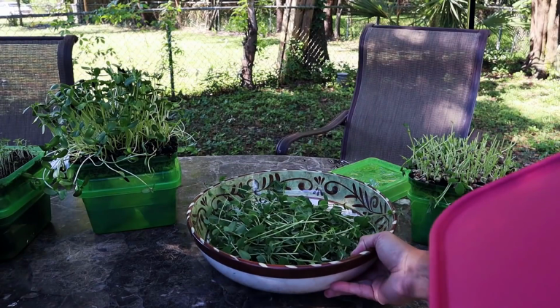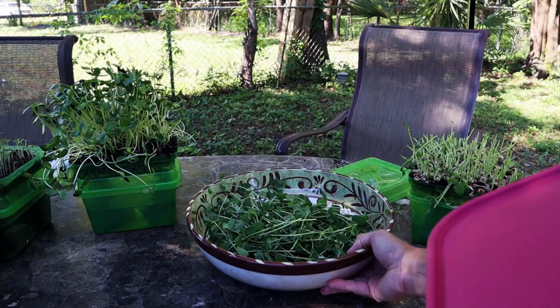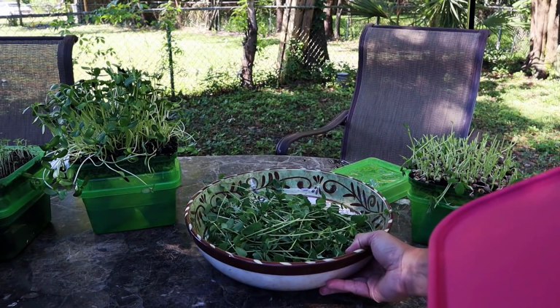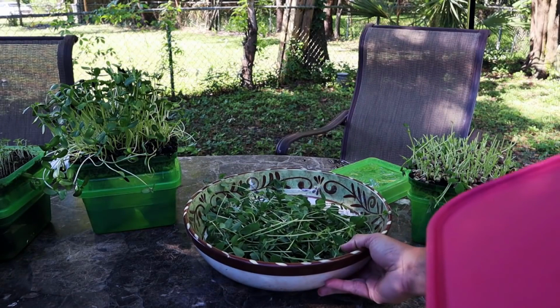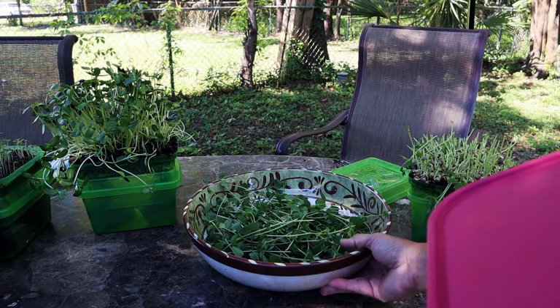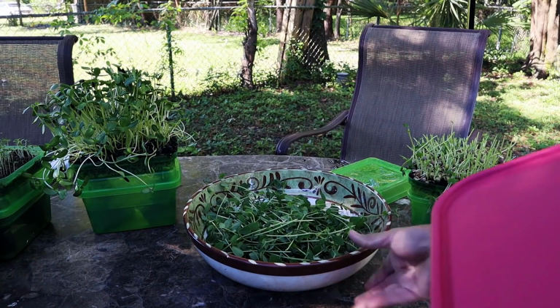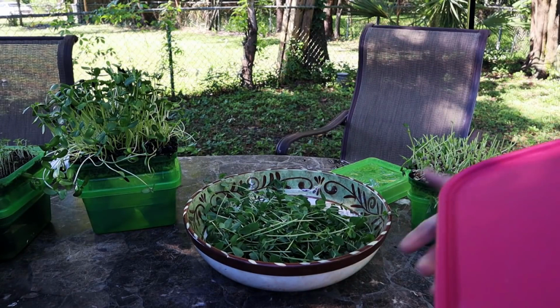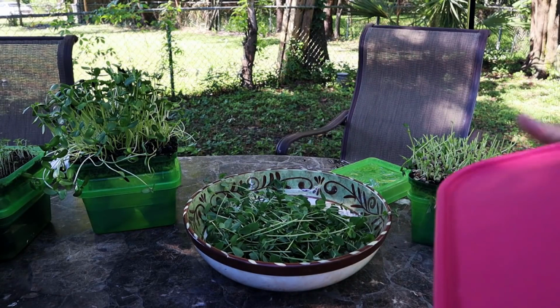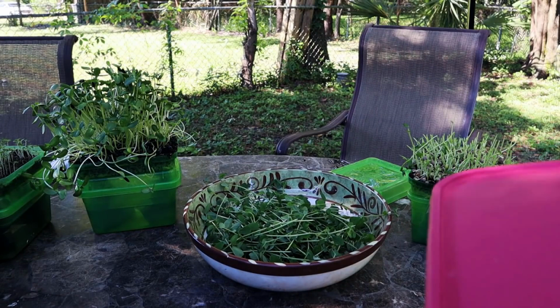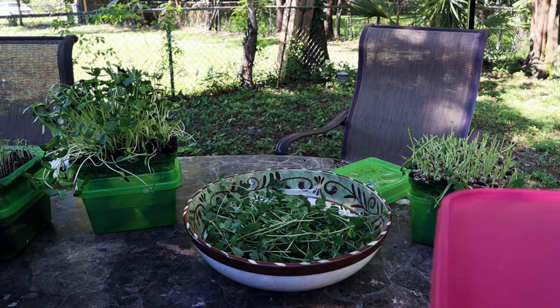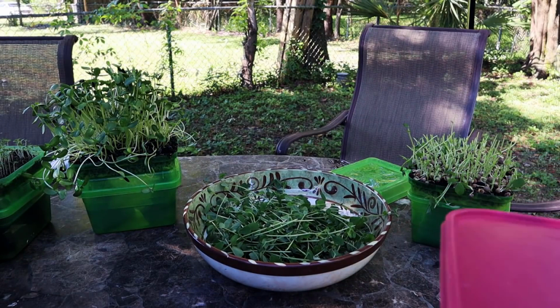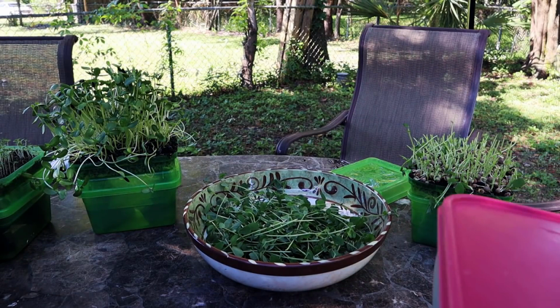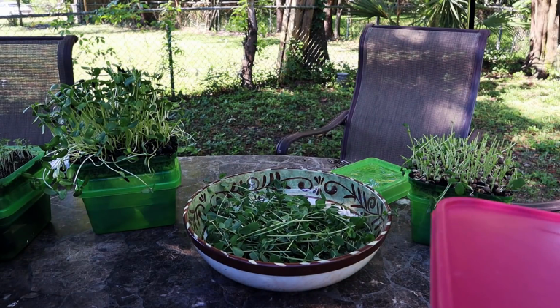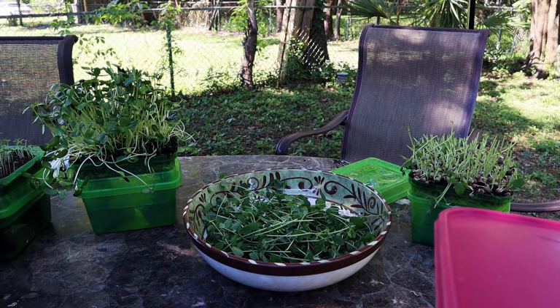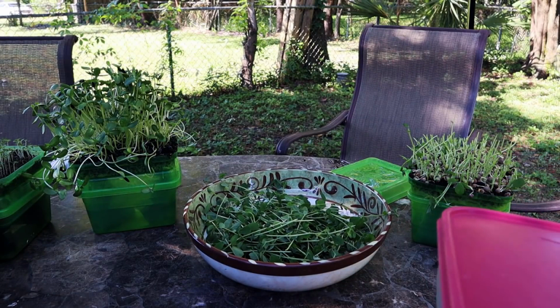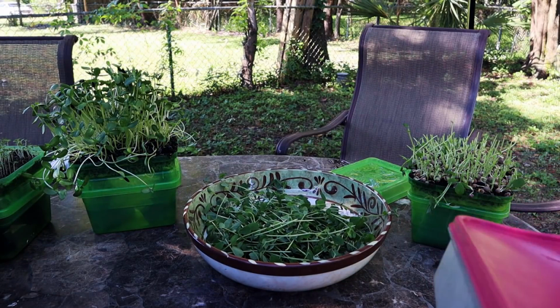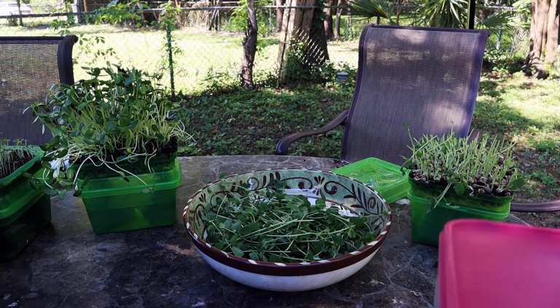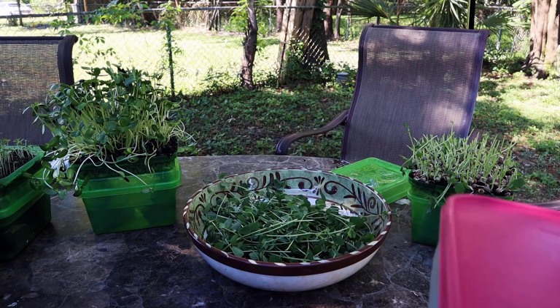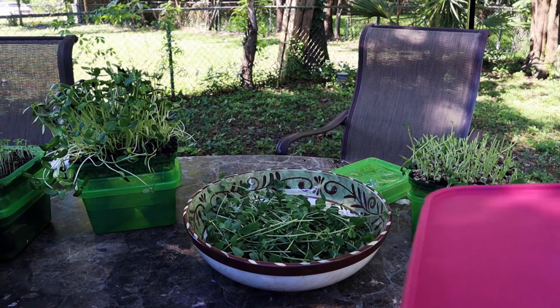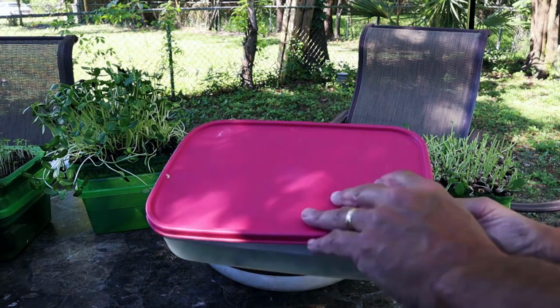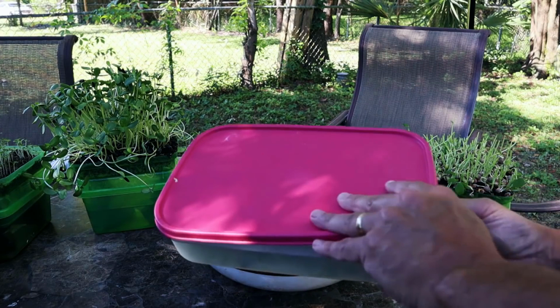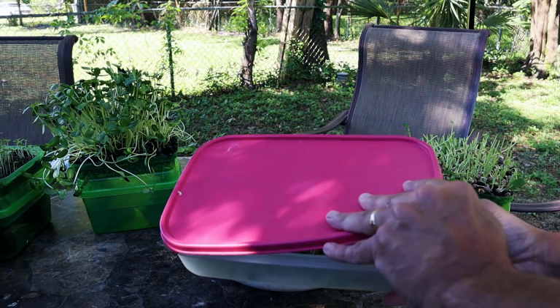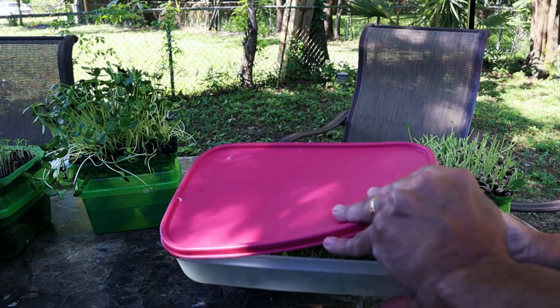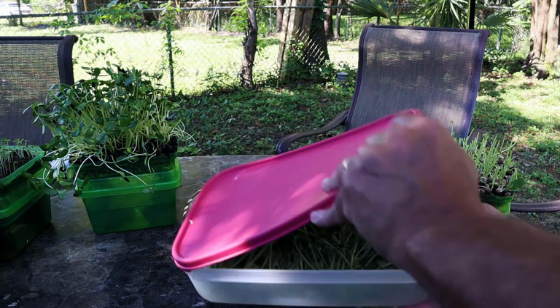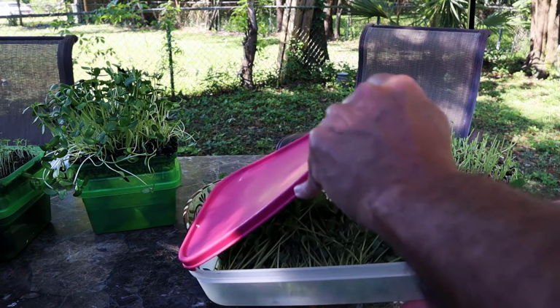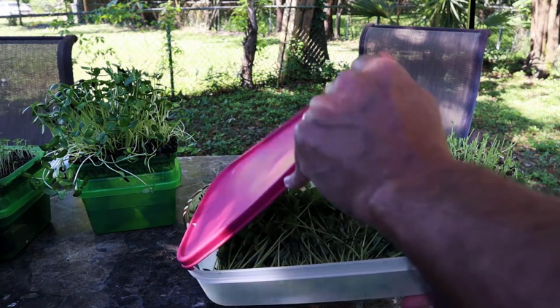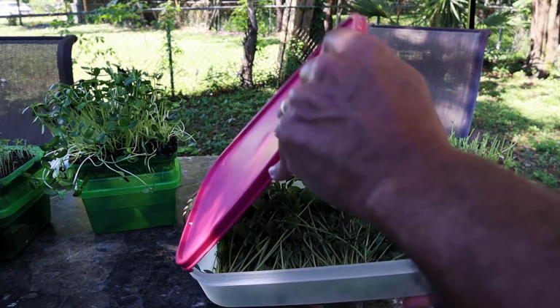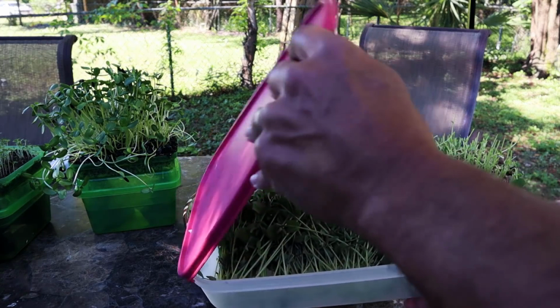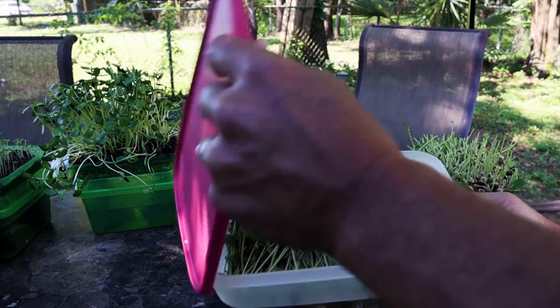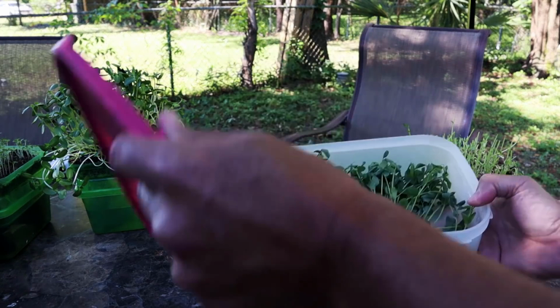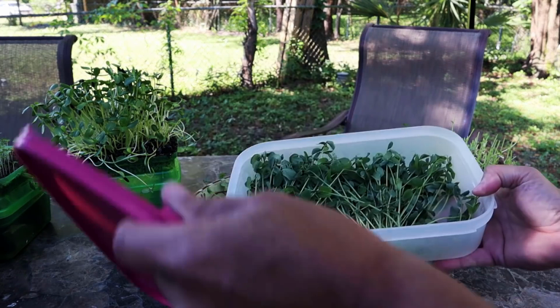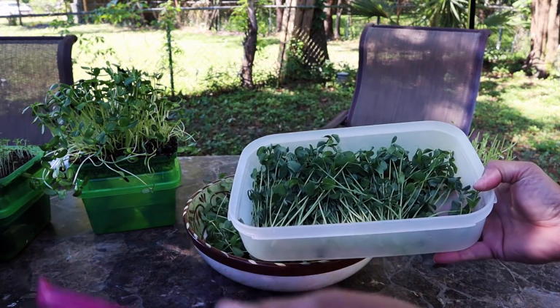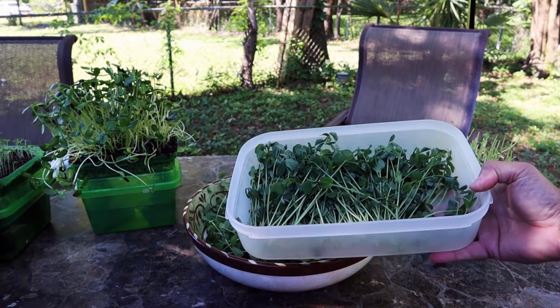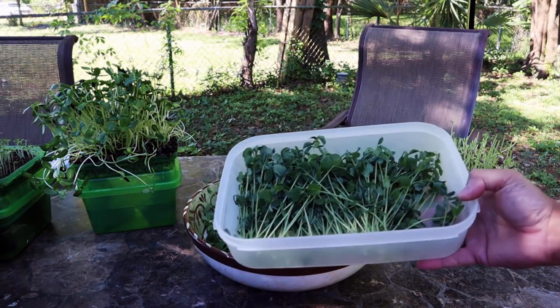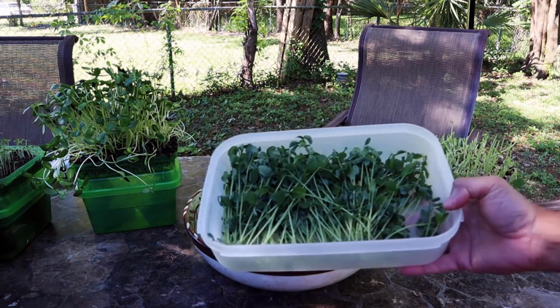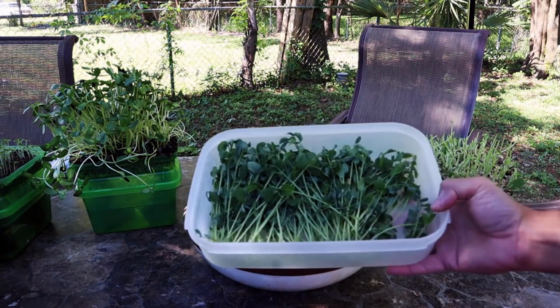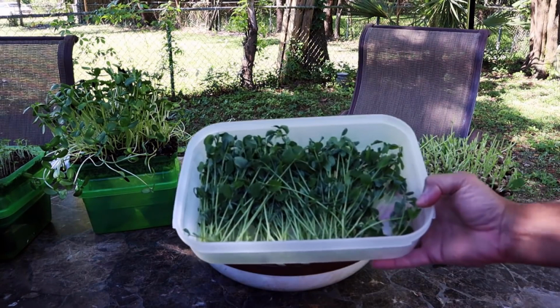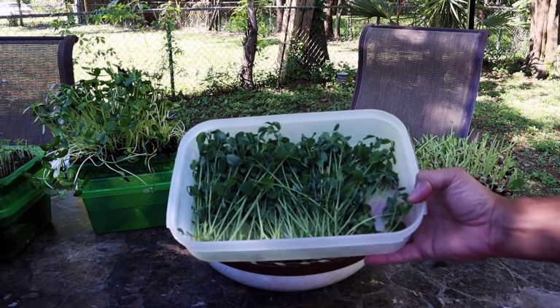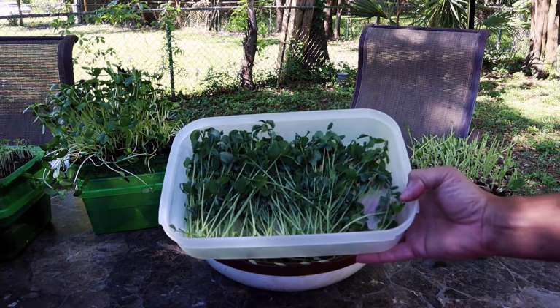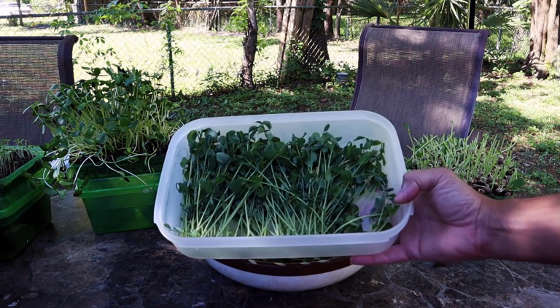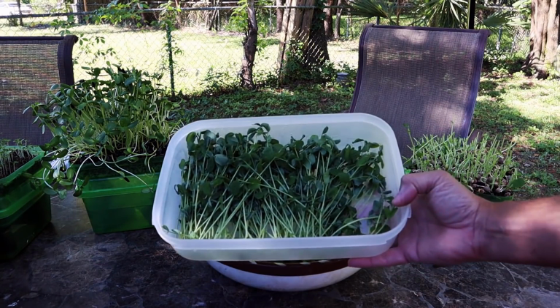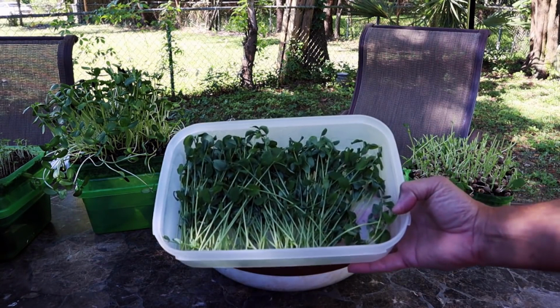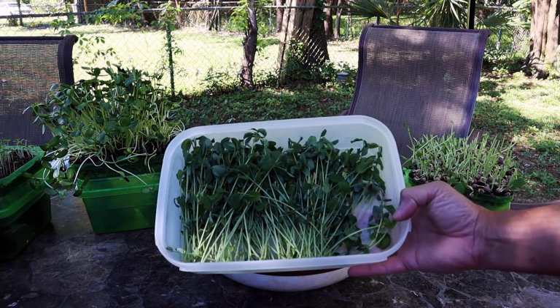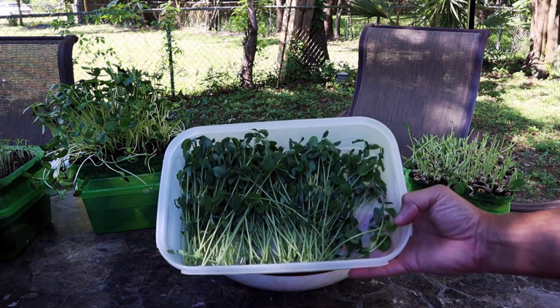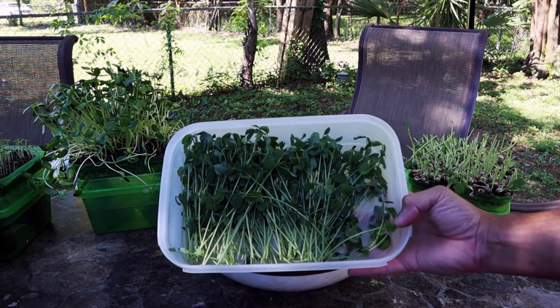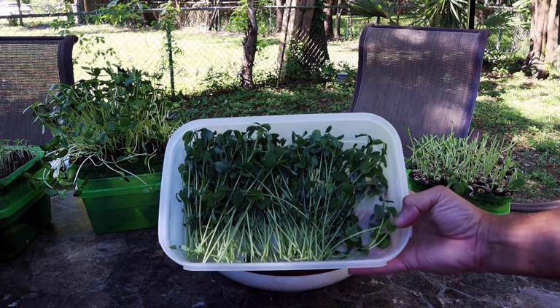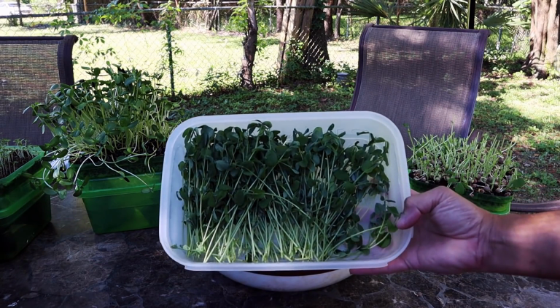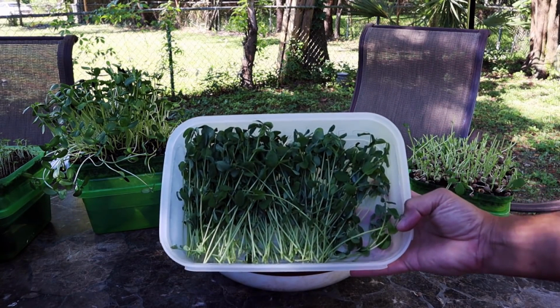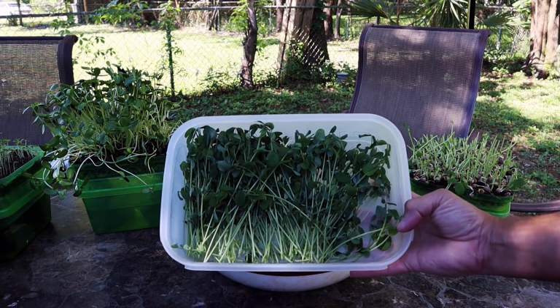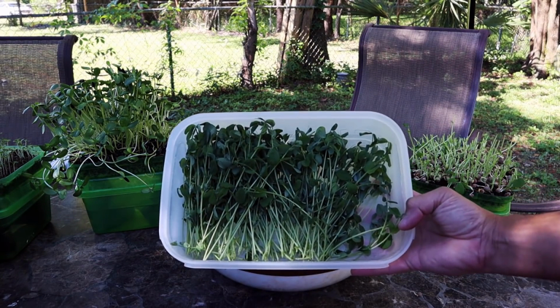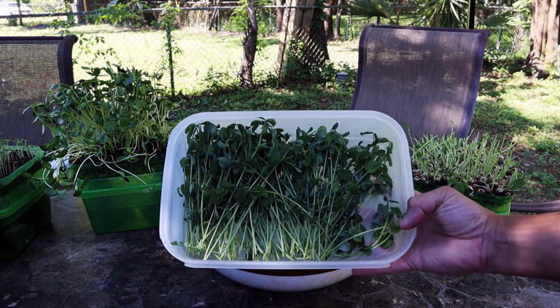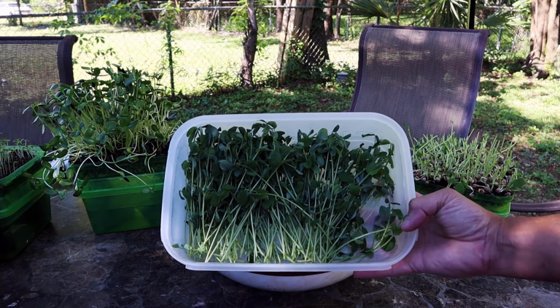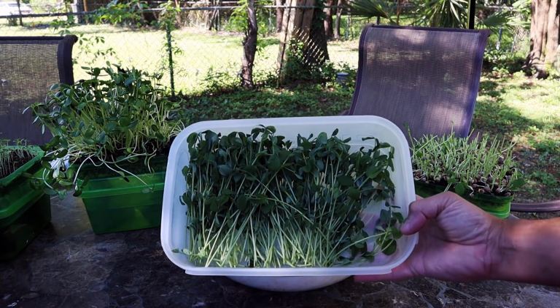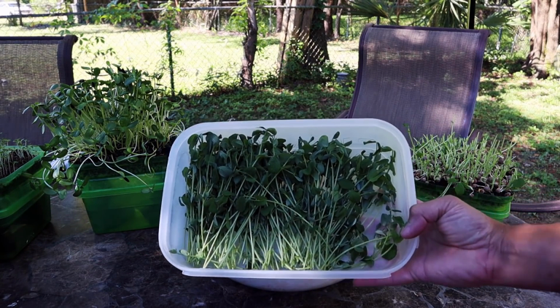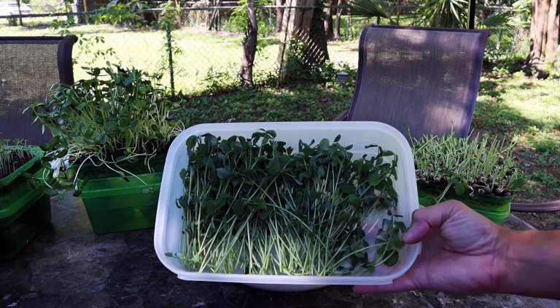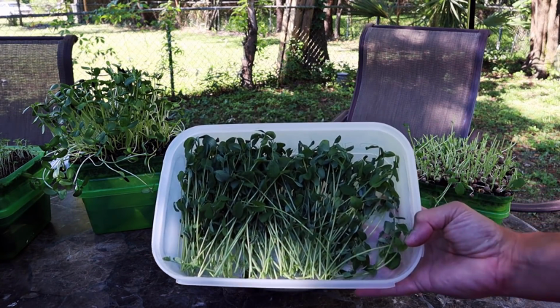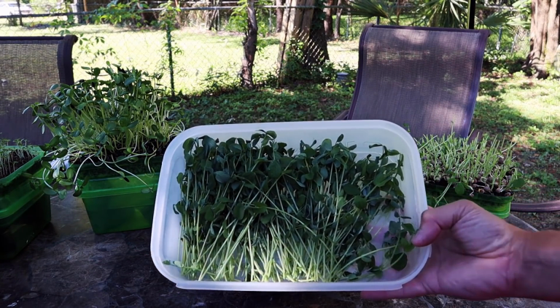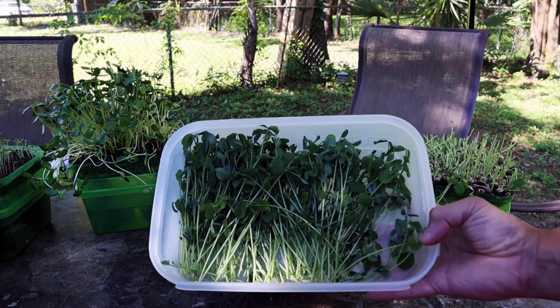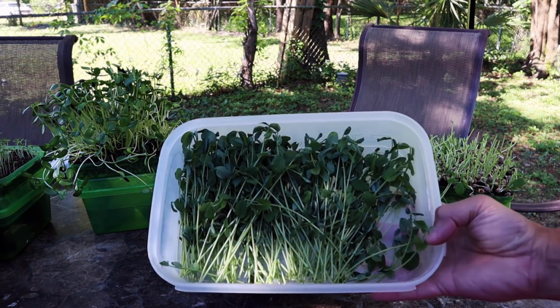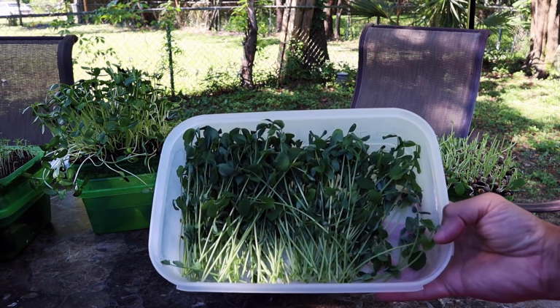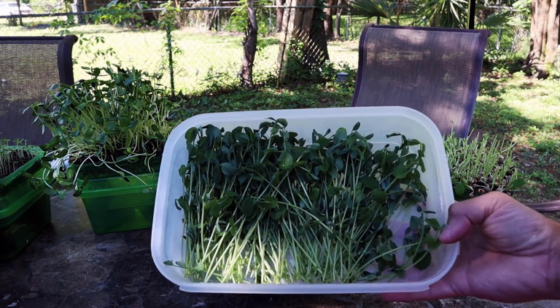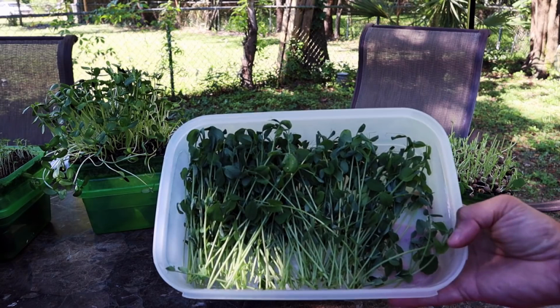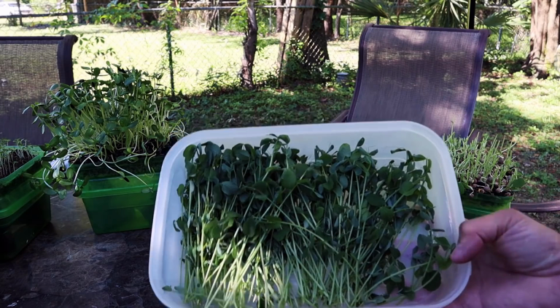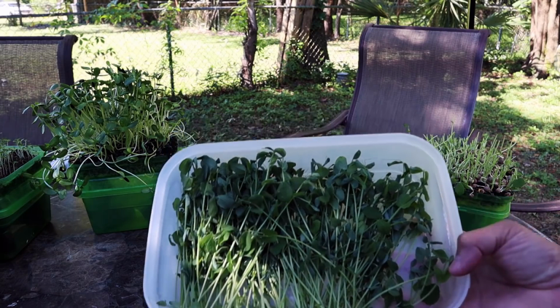So in the meantime, we're going to enjoy some of these pea shoots that we grew a while ago. If you missed that video, I'll link it up above, you can check that one out.